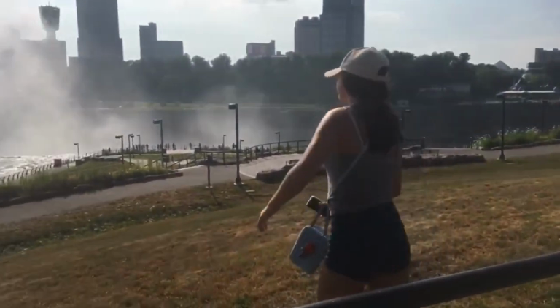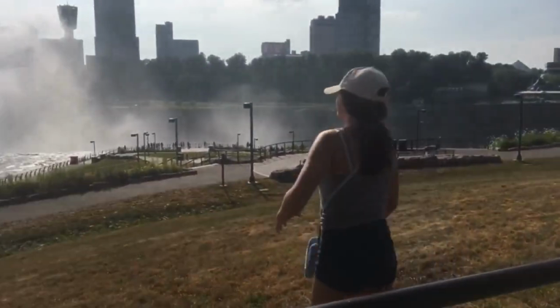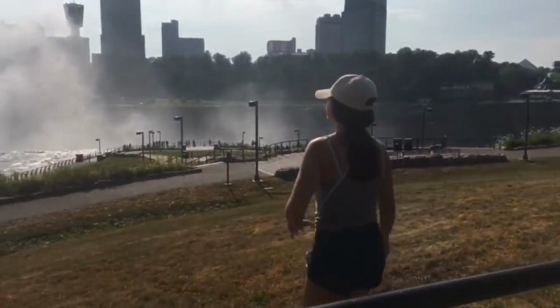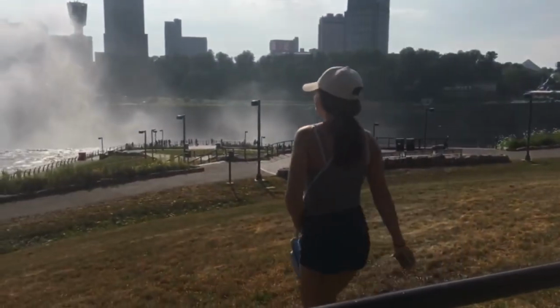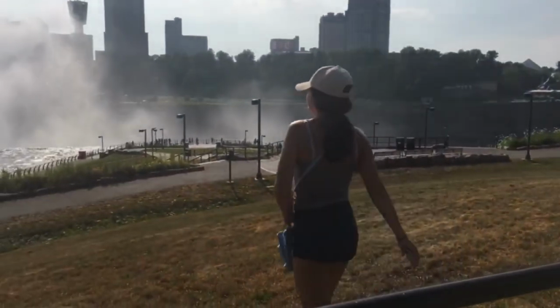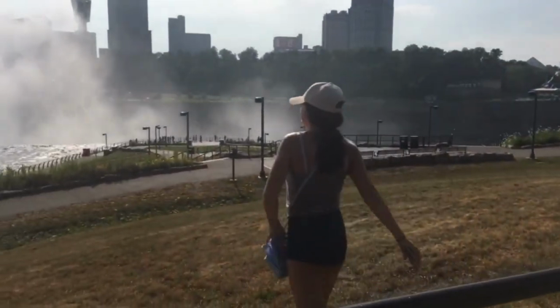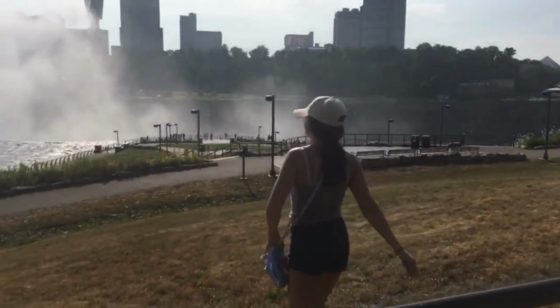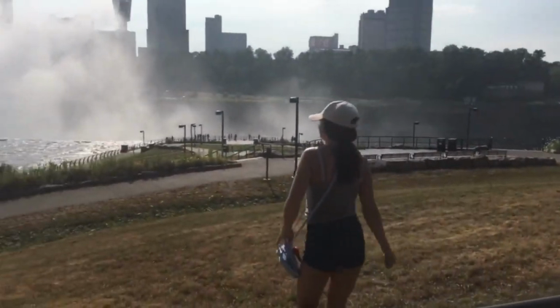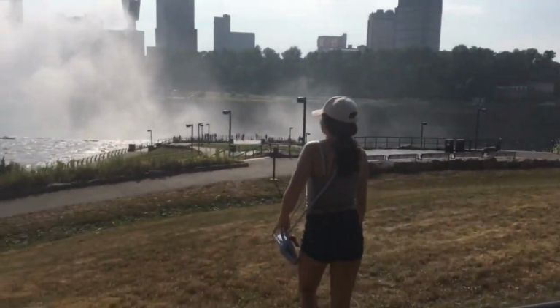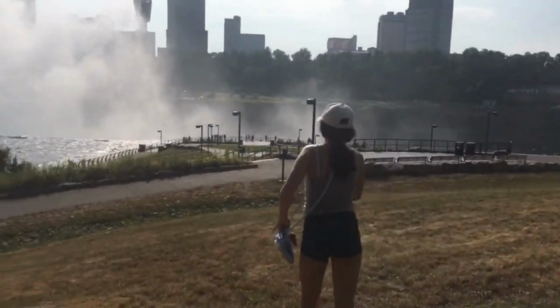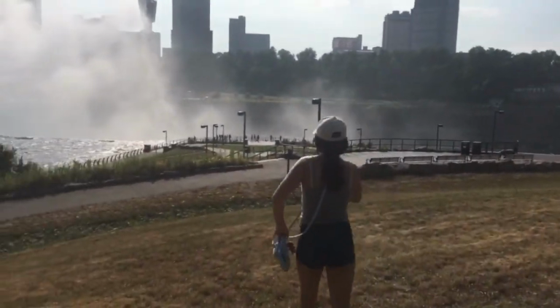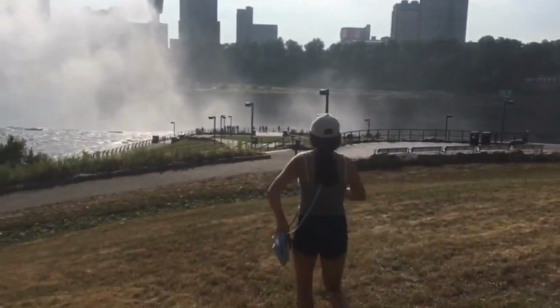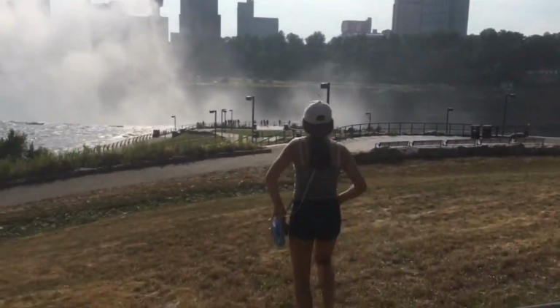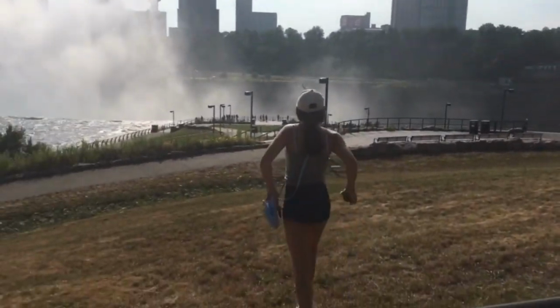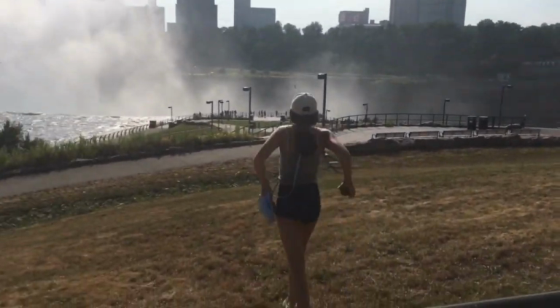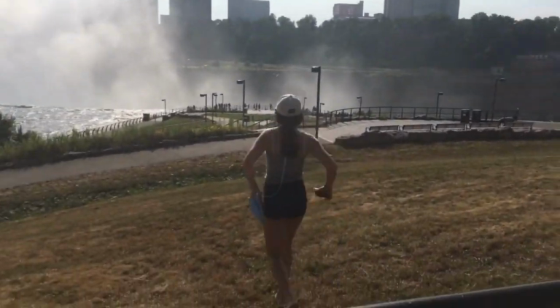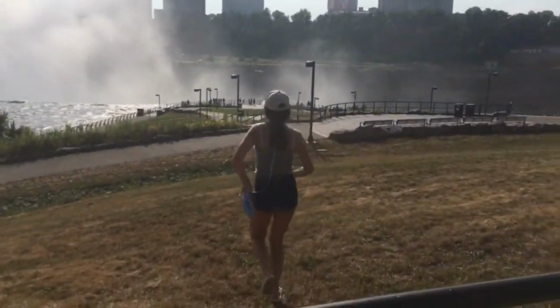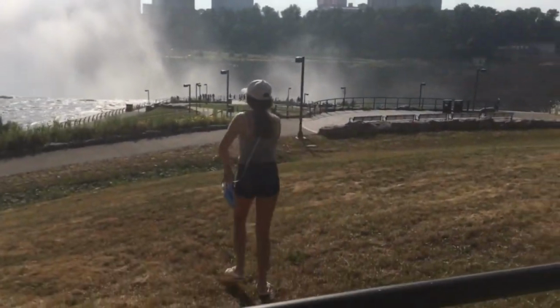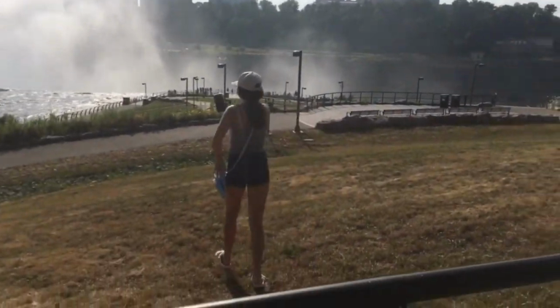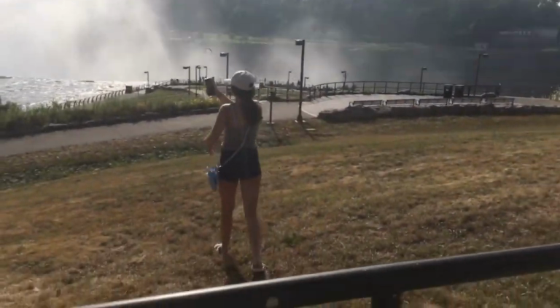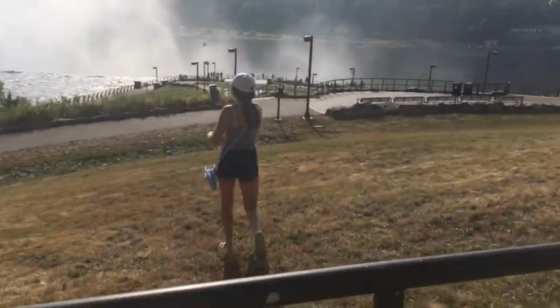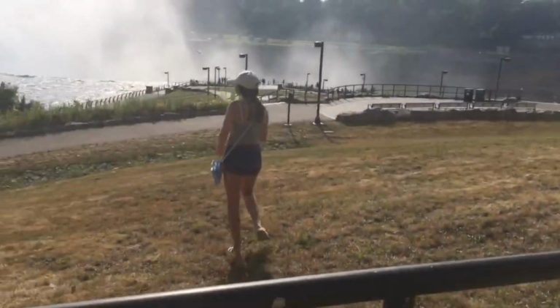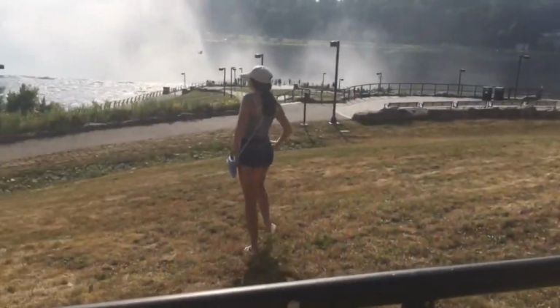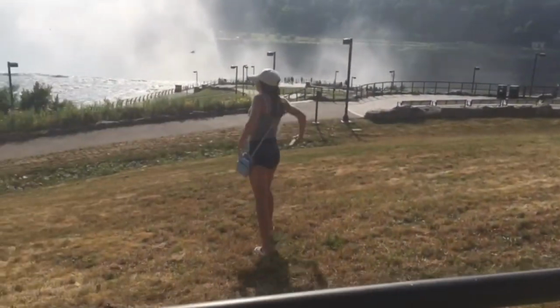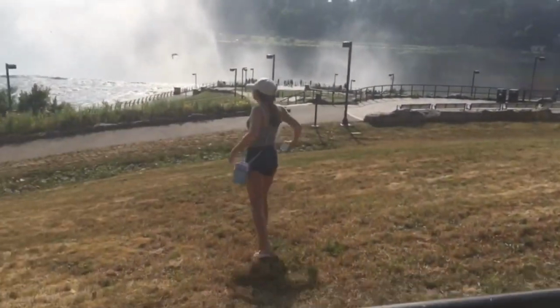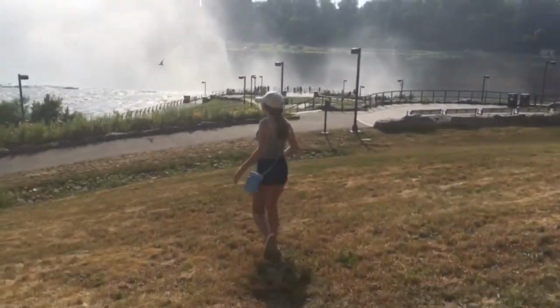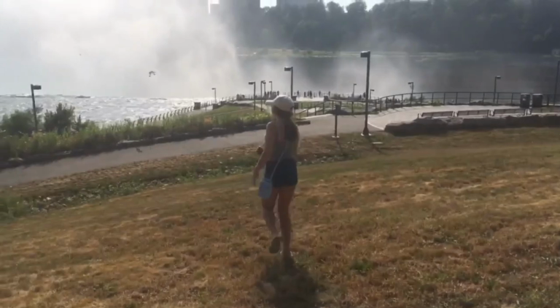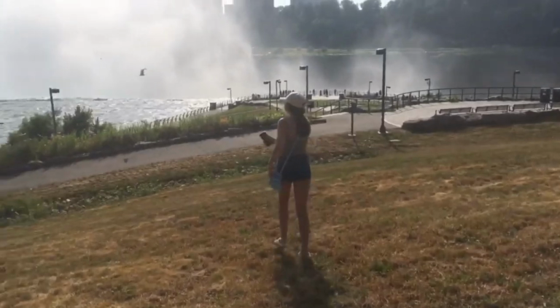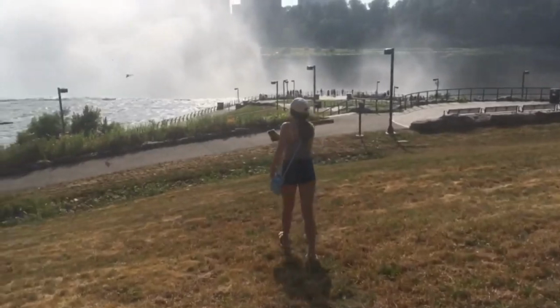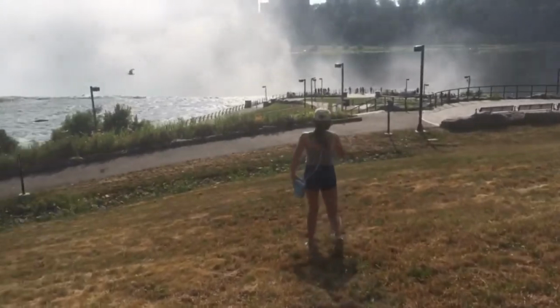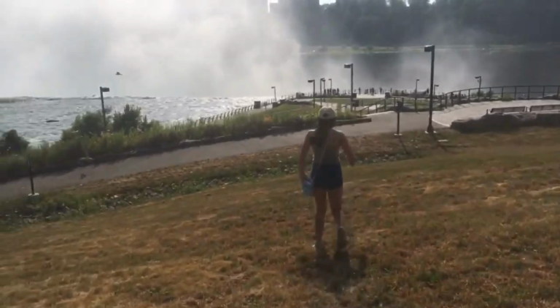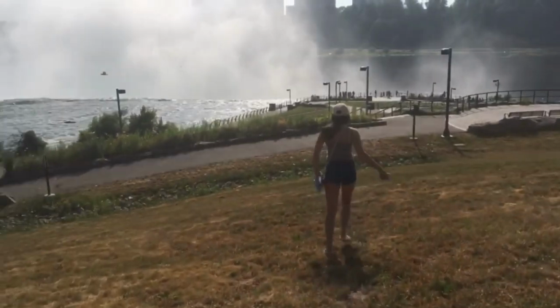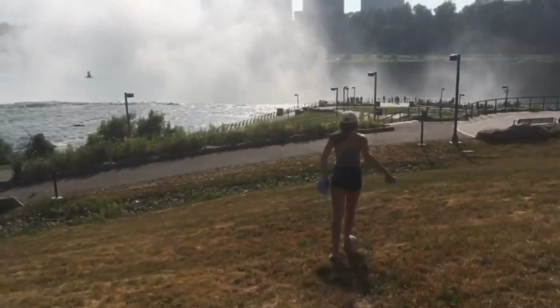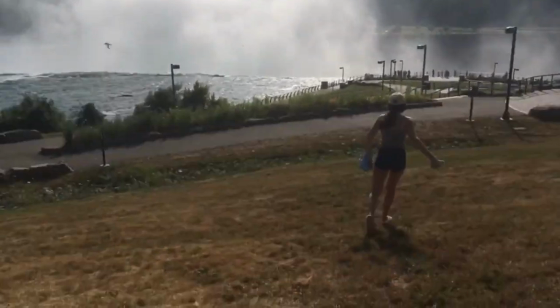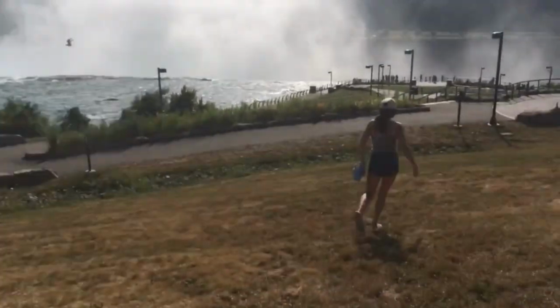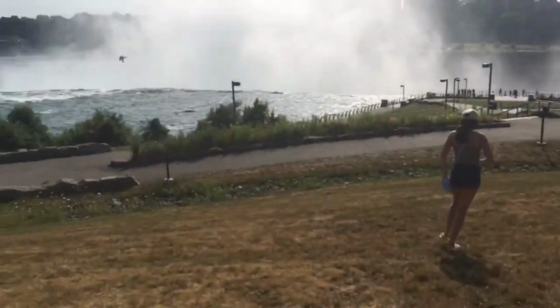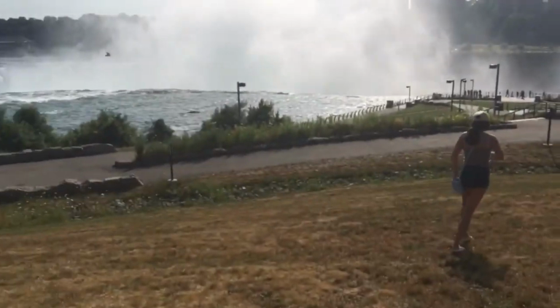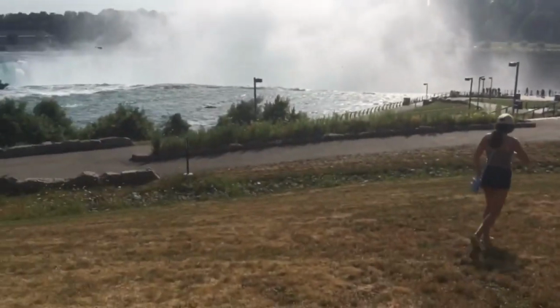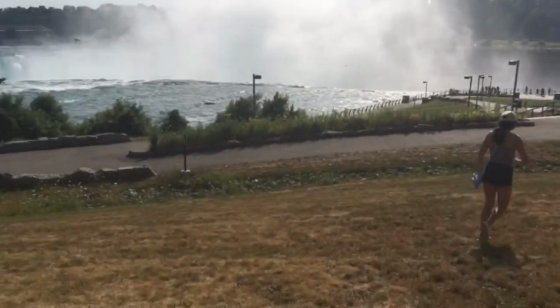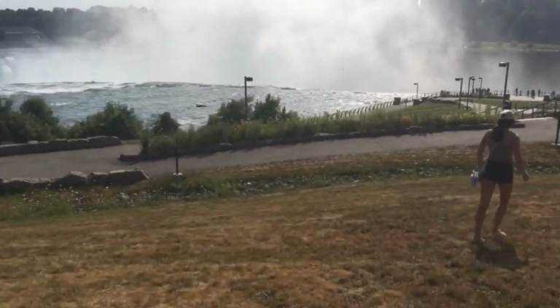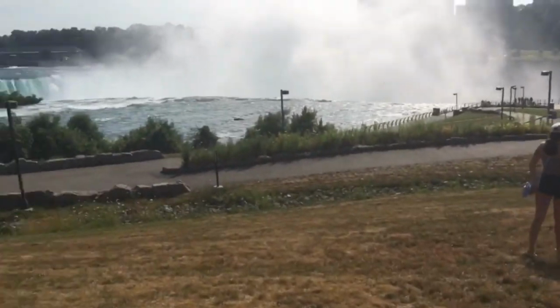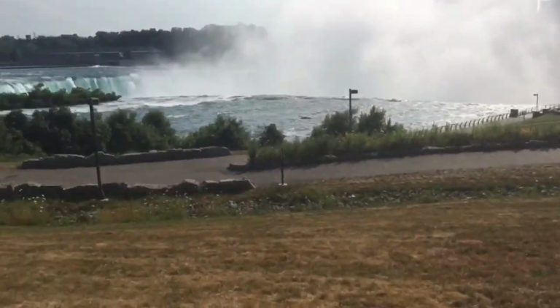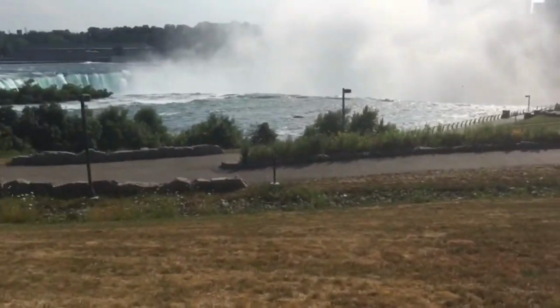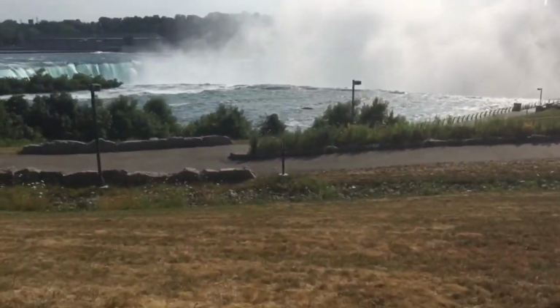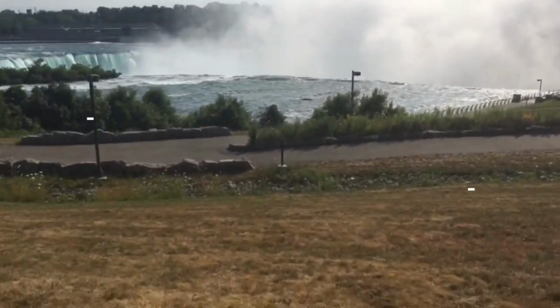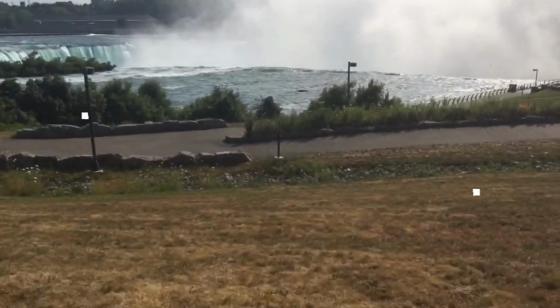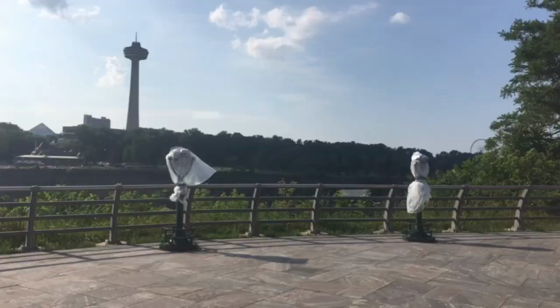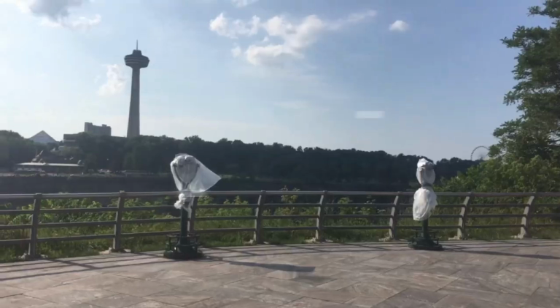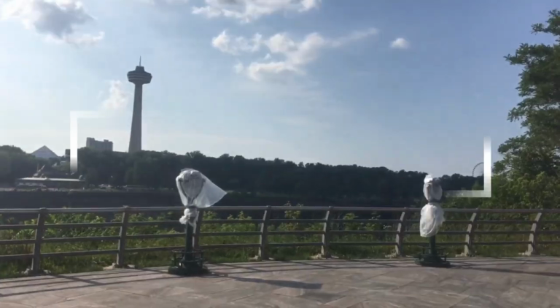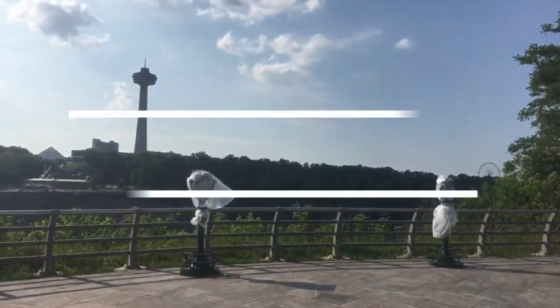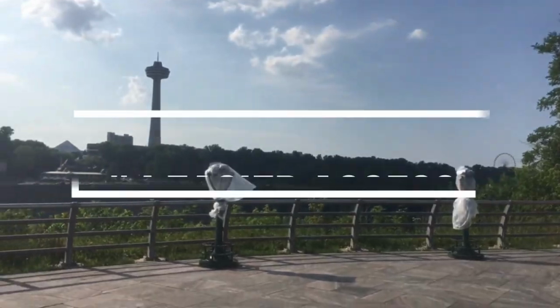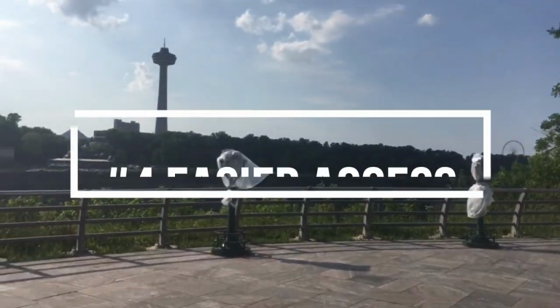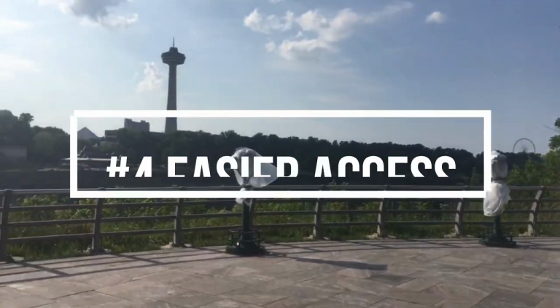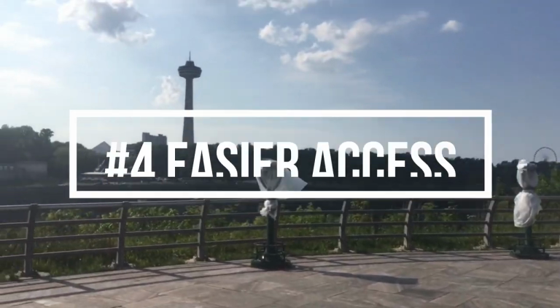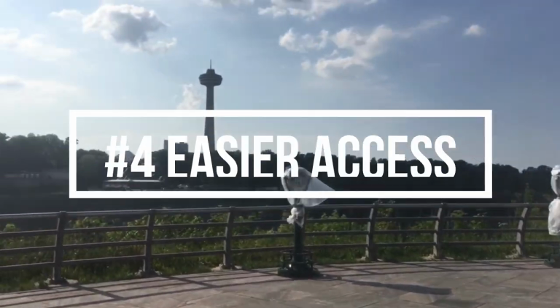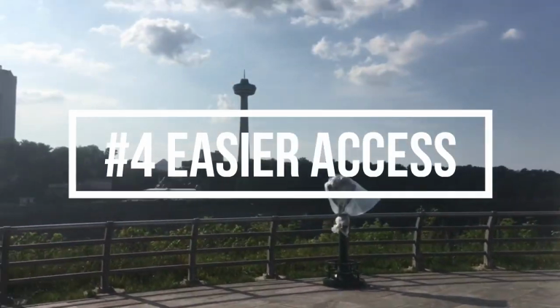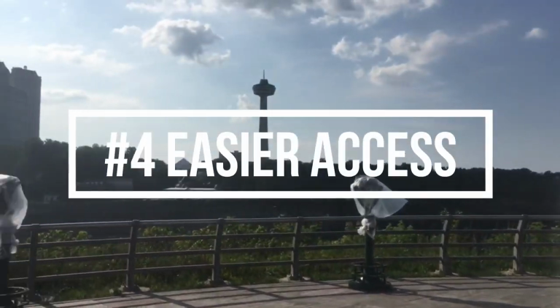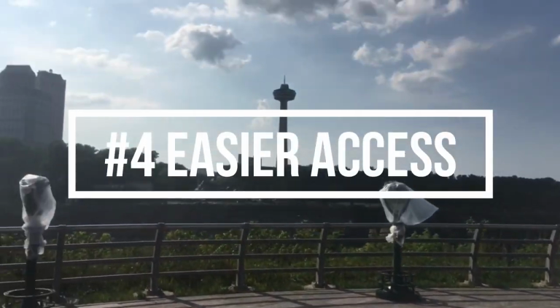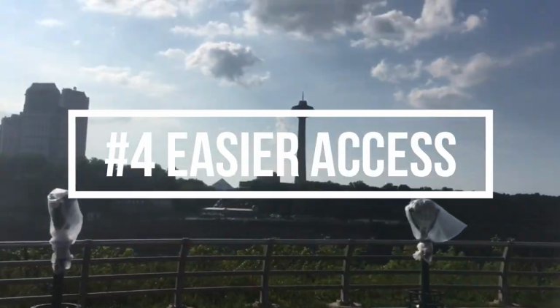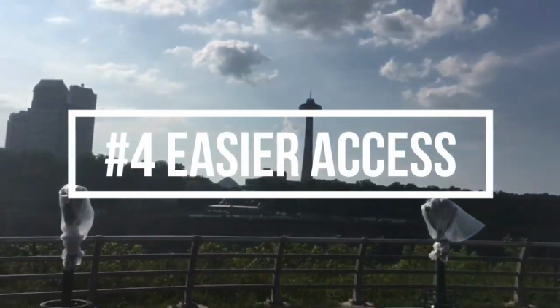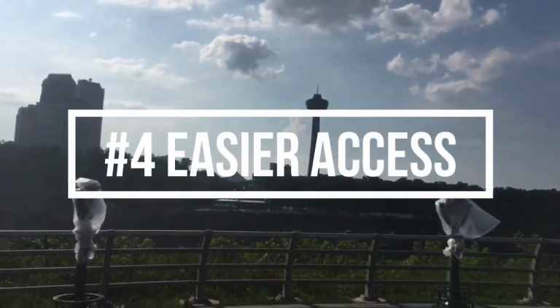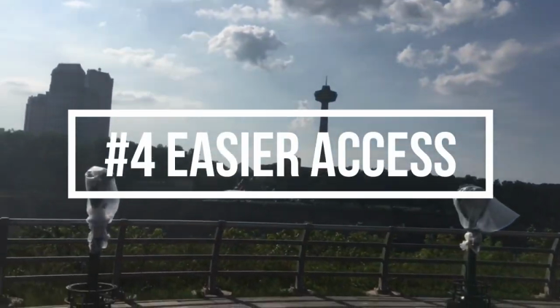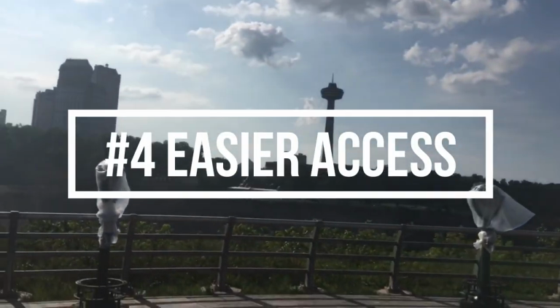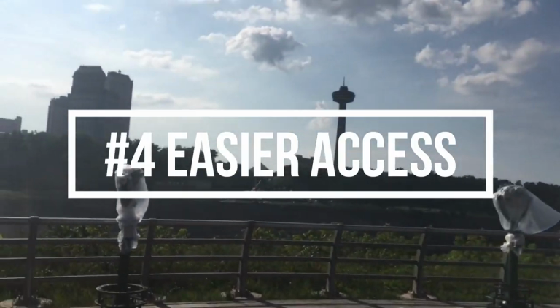Number three: less tourist traps. Granted there will always be tourist traps anywhere with lots of tourists, but in my opinion the Canada side of Niagara Falls is absolutely riddled with them.